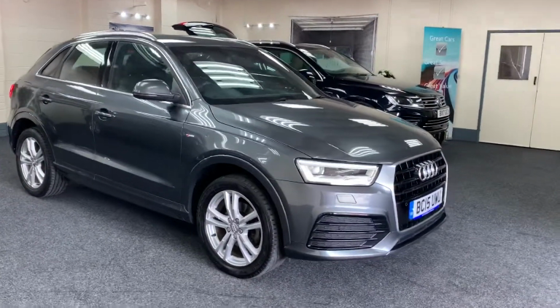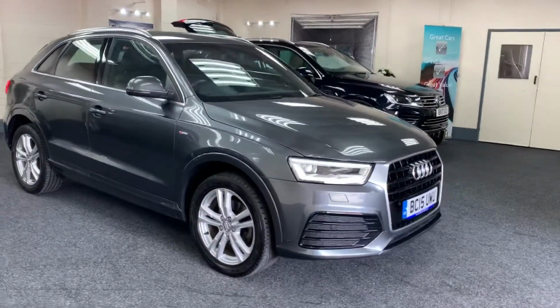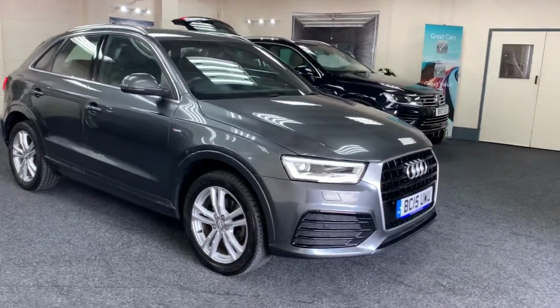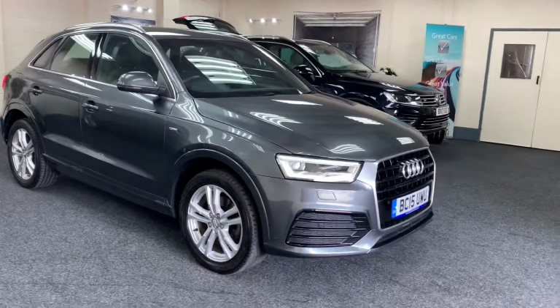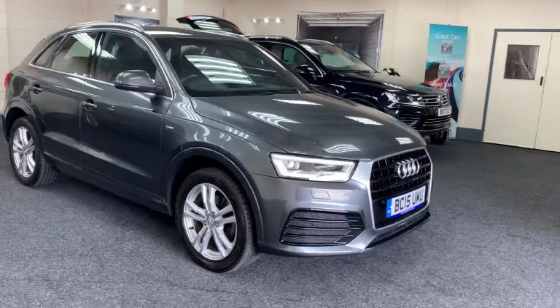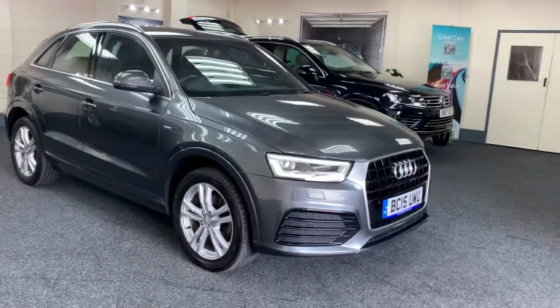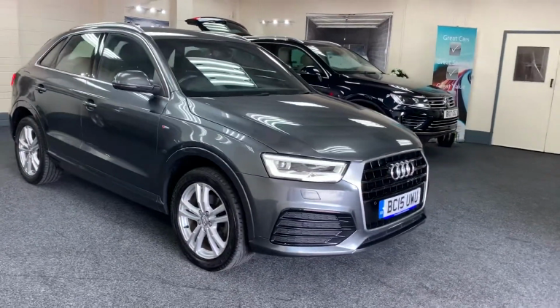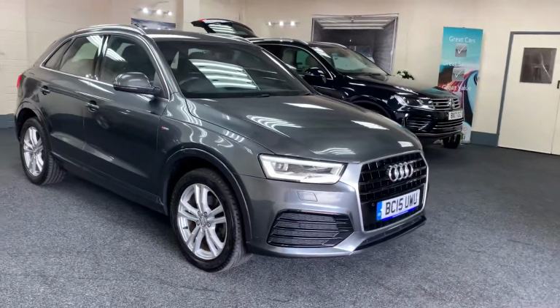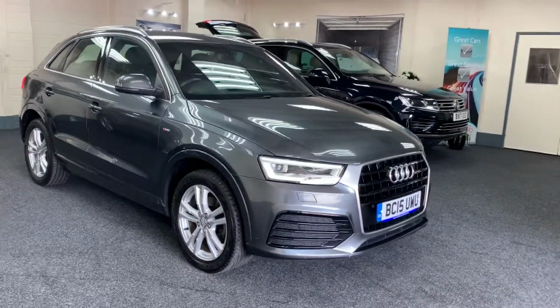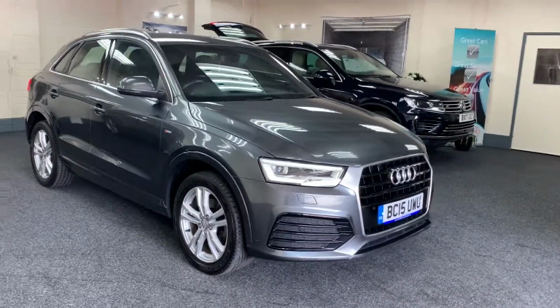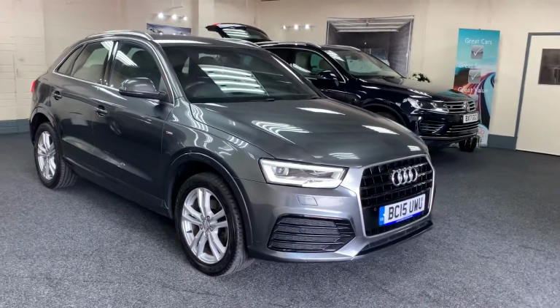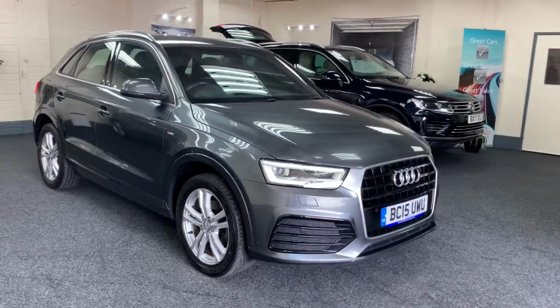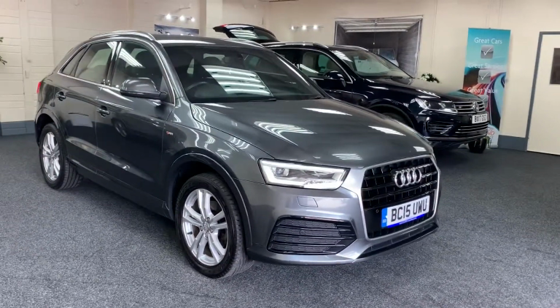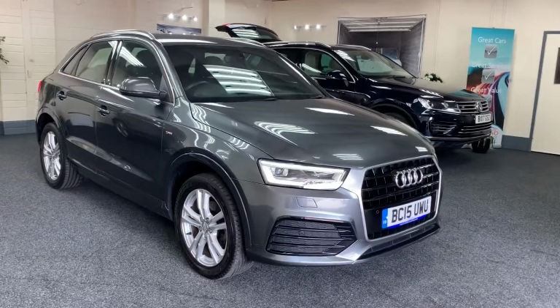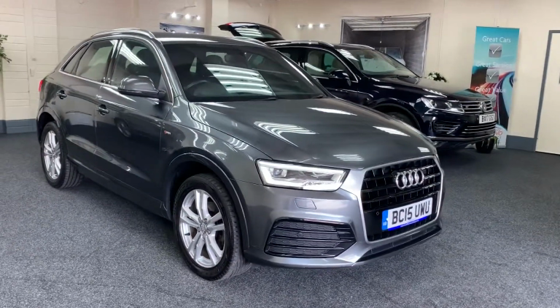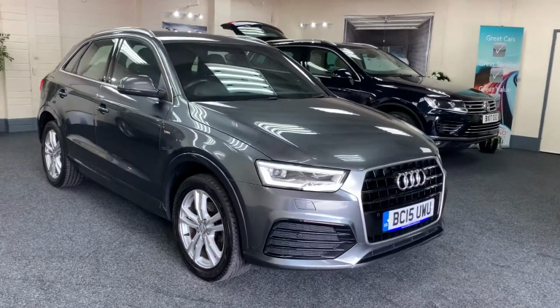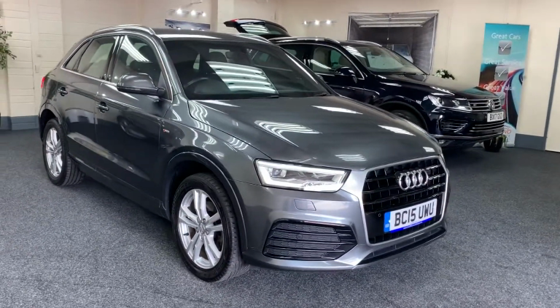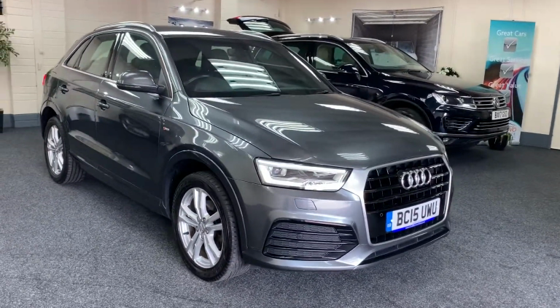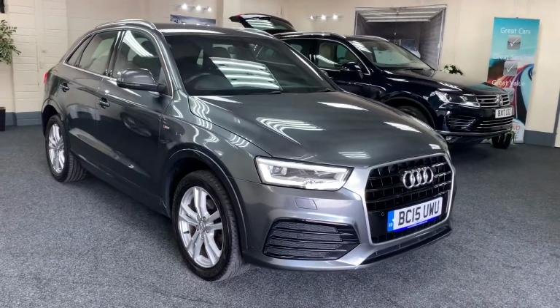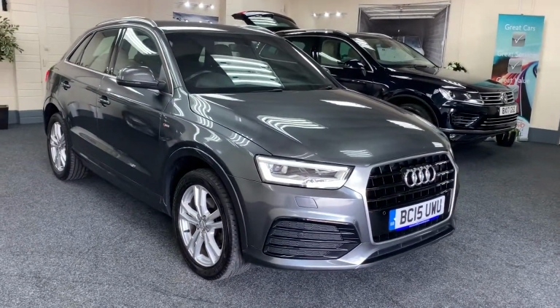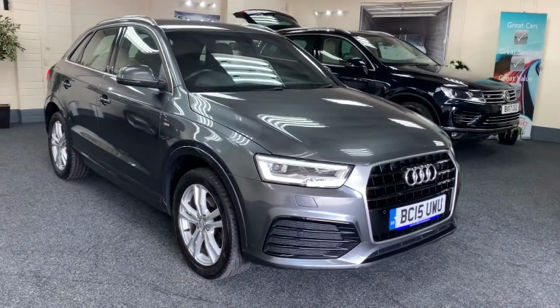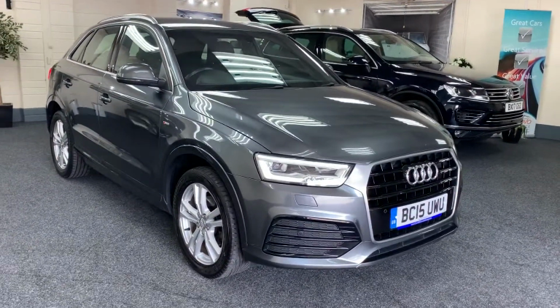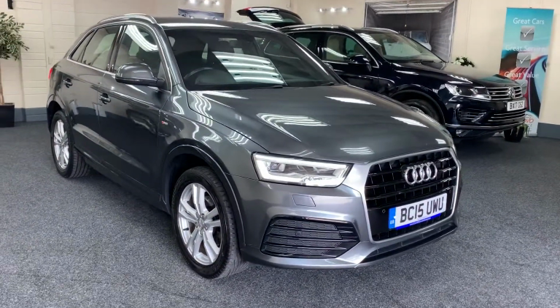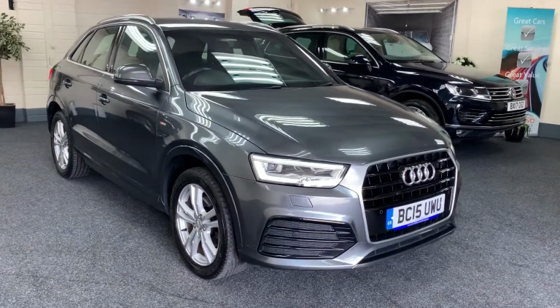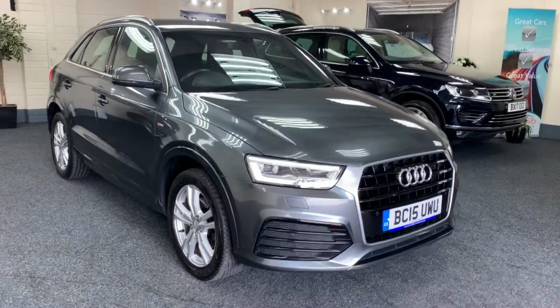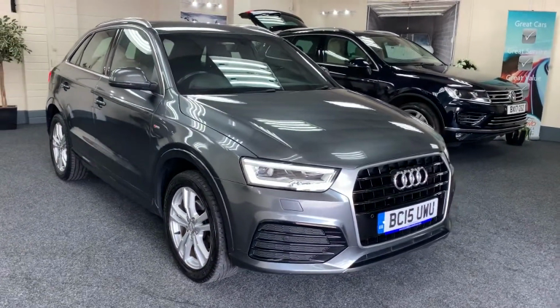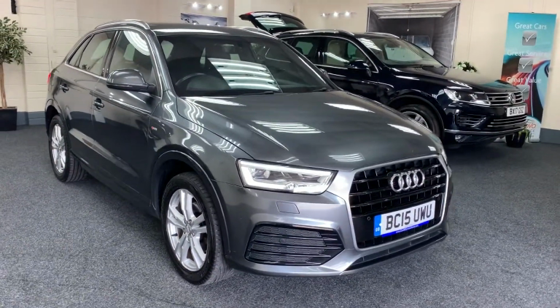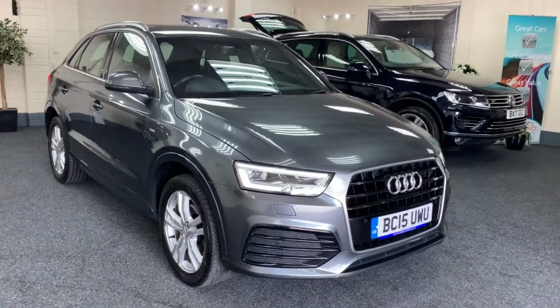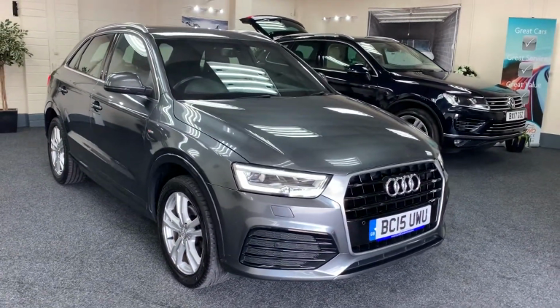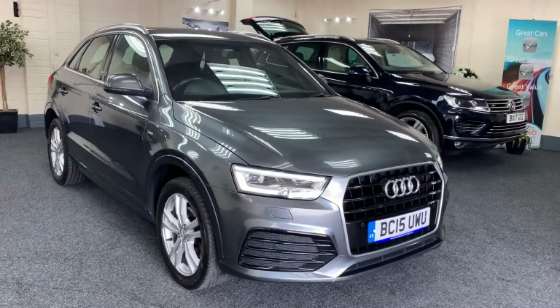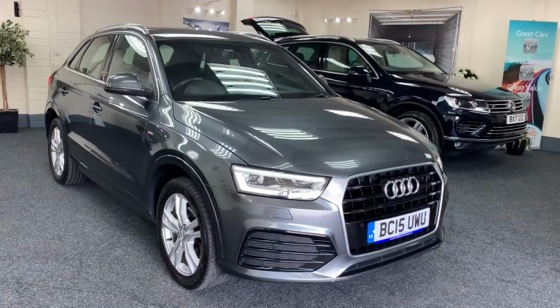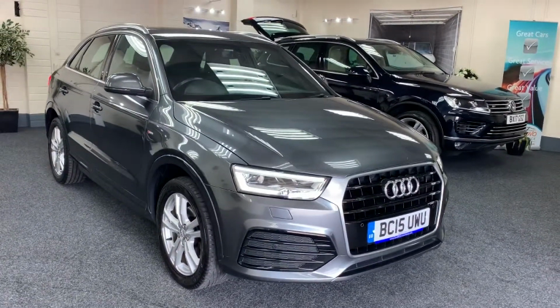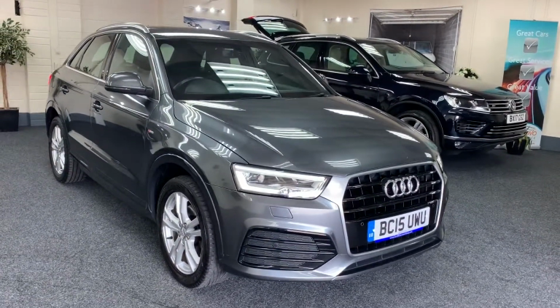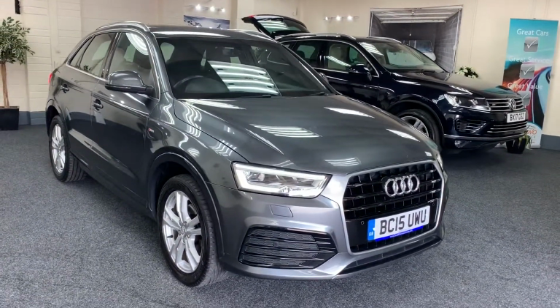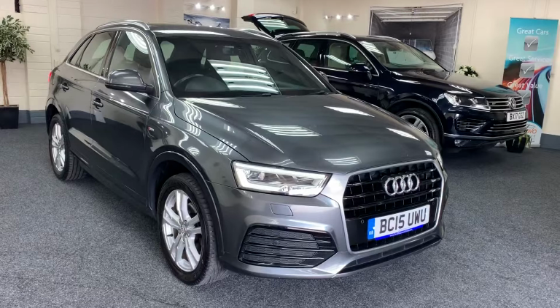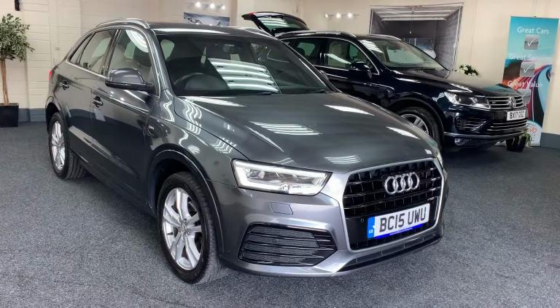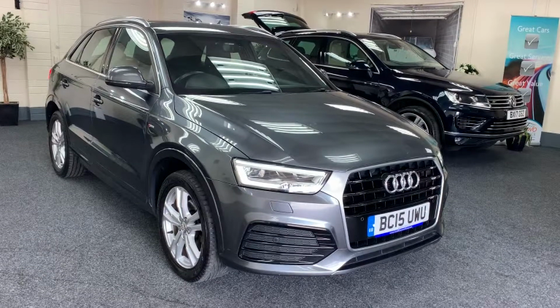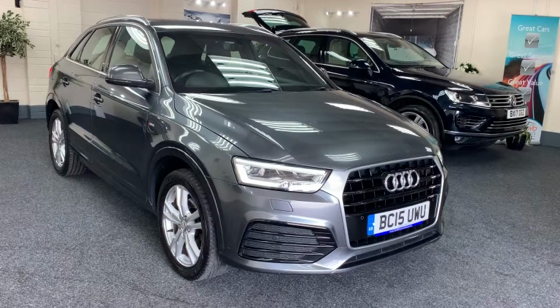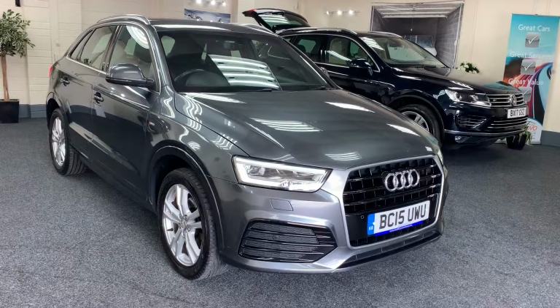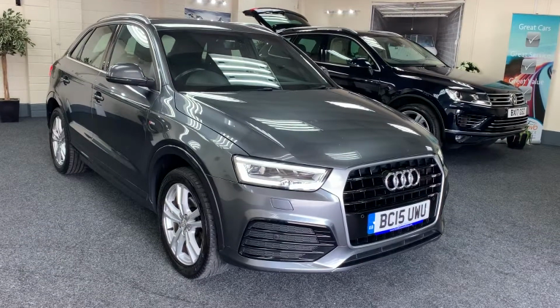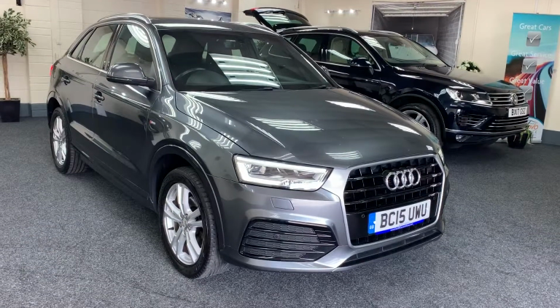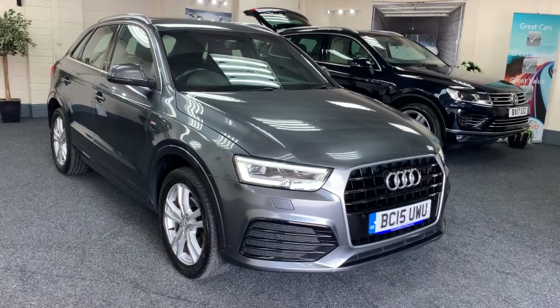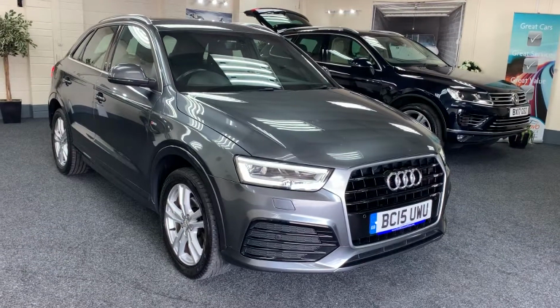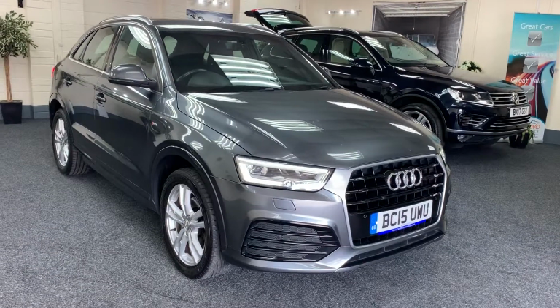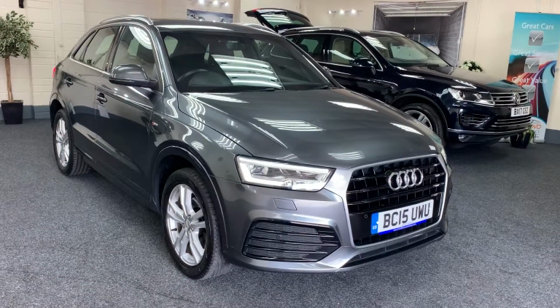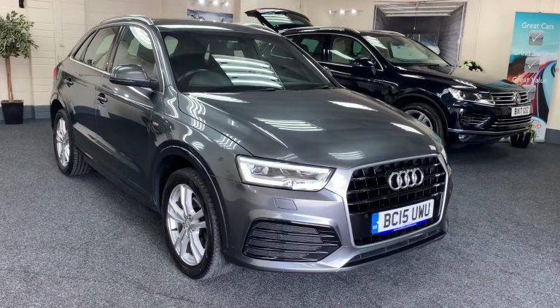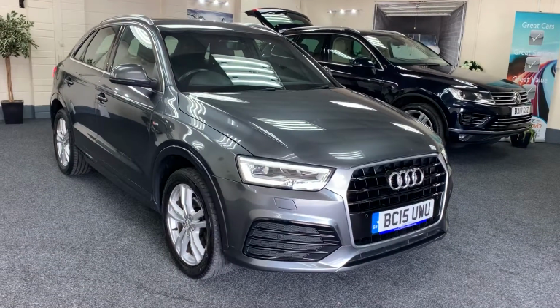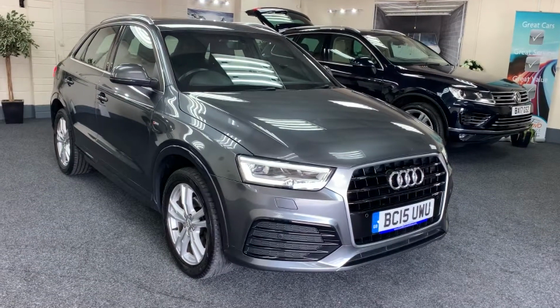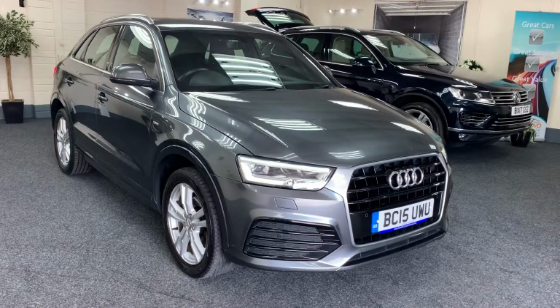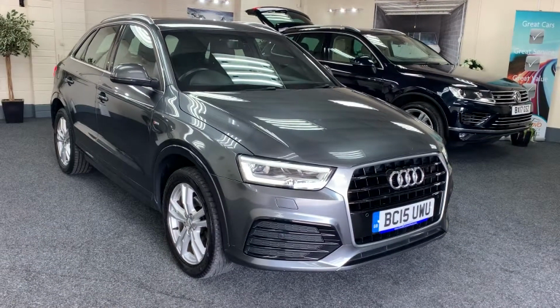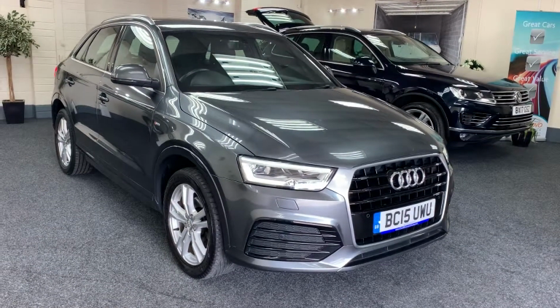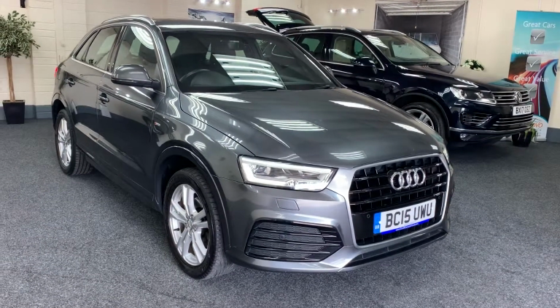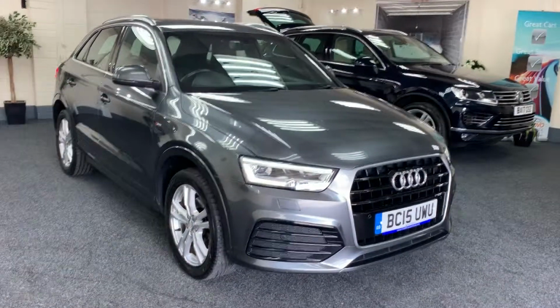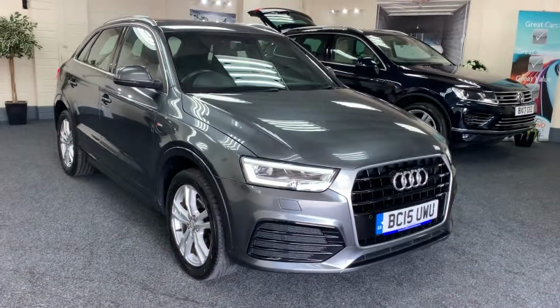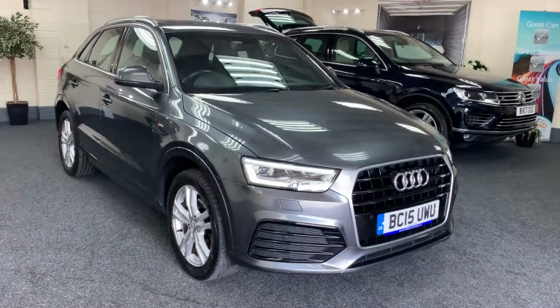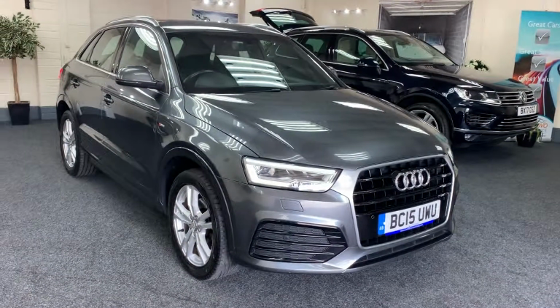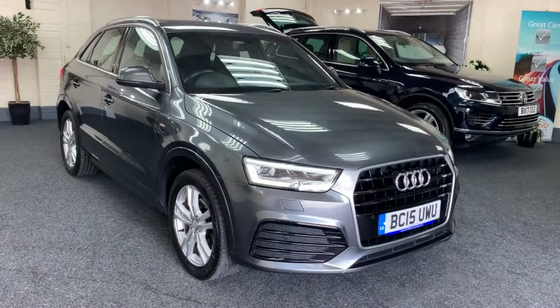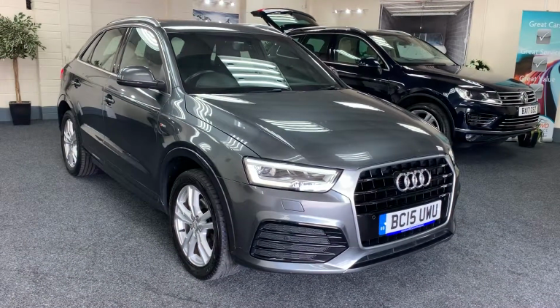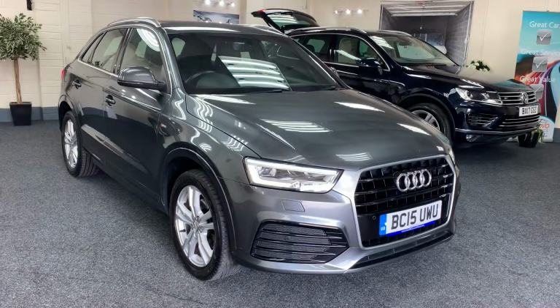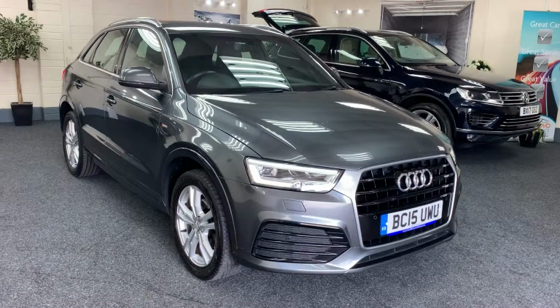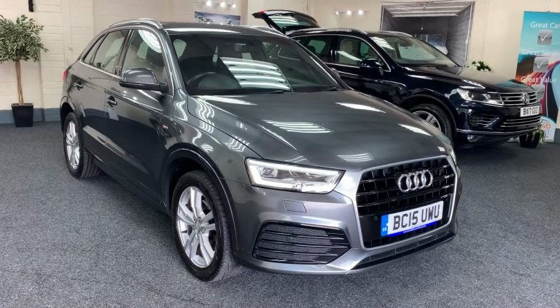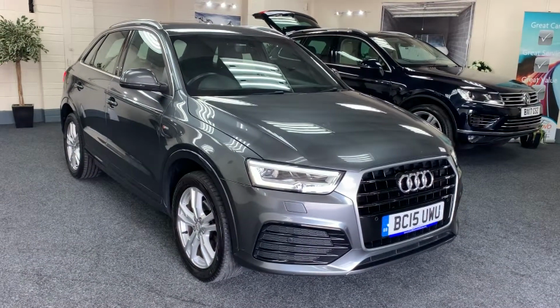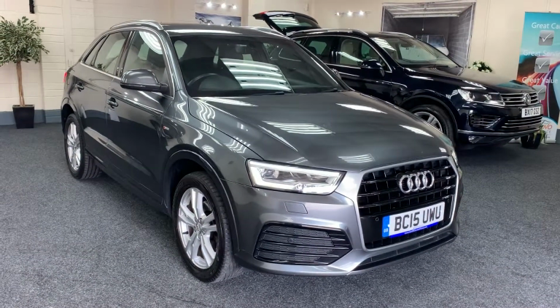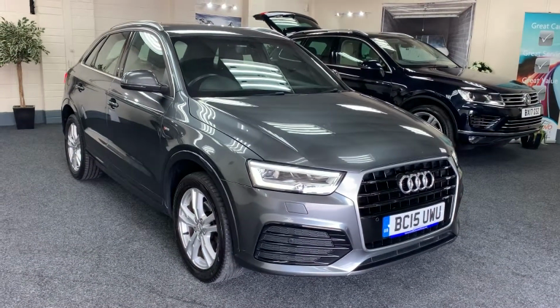It comes with full service history. We will also service the vehicle, put a new 12 month MOT on it, and provide 6 months nationwide warranty.